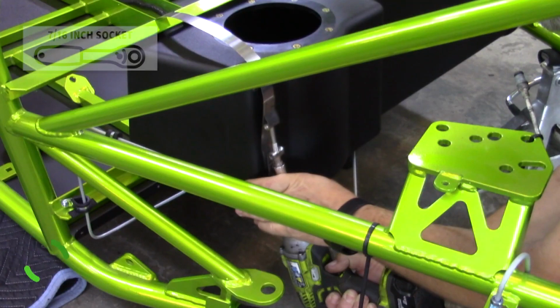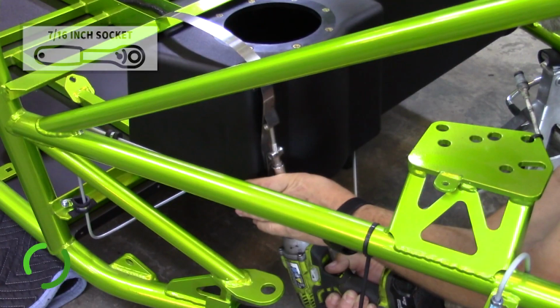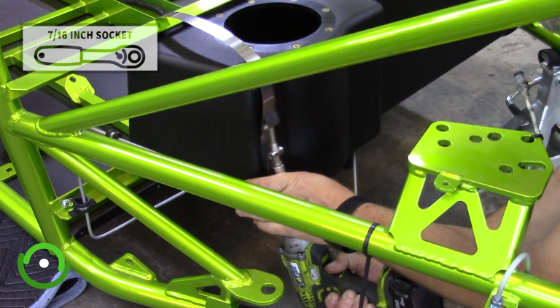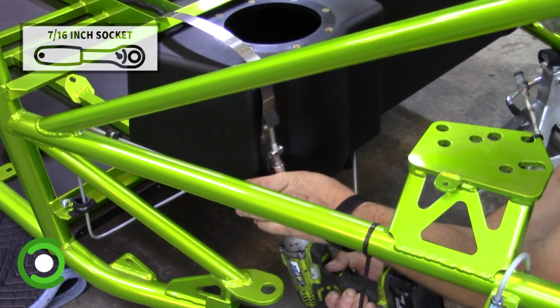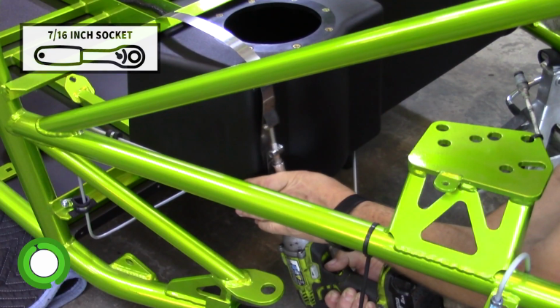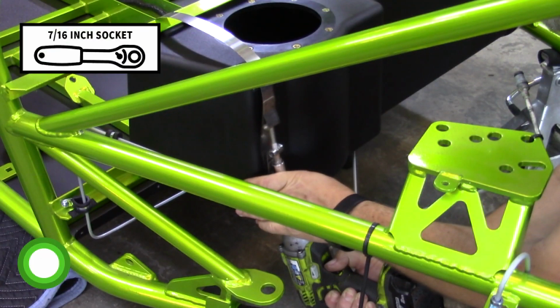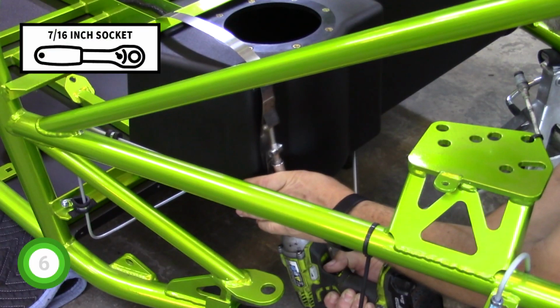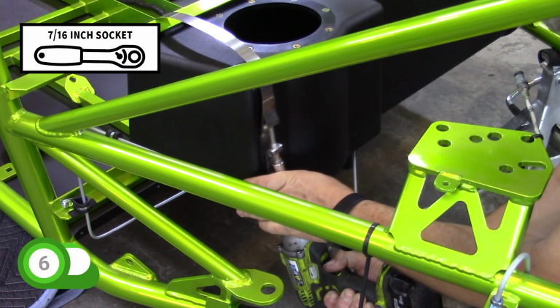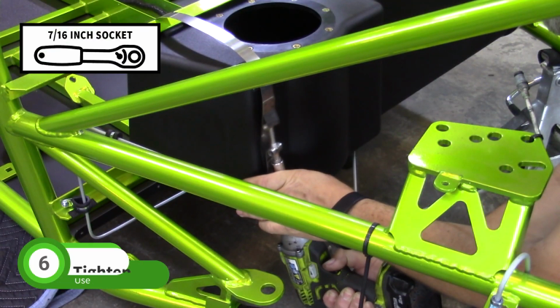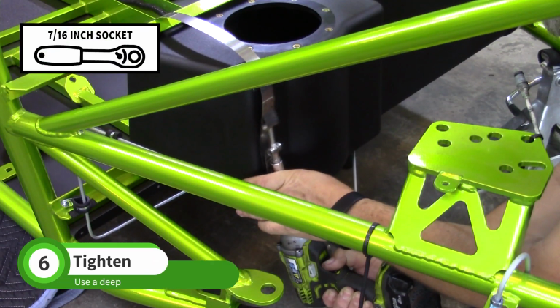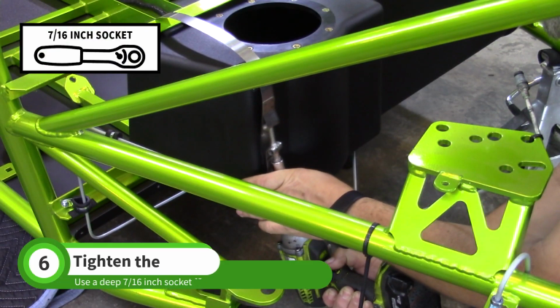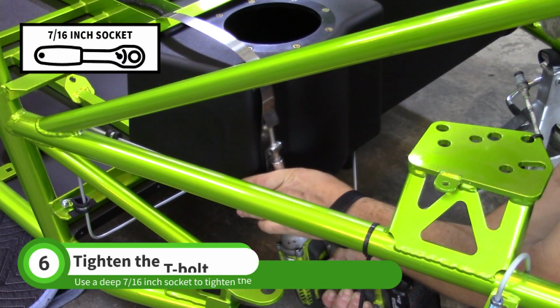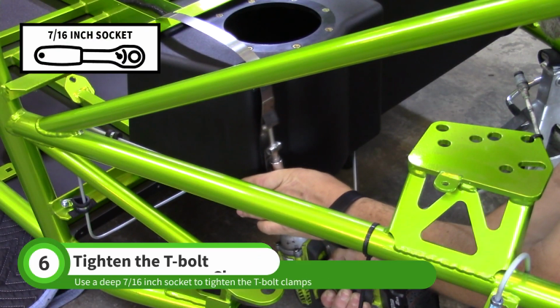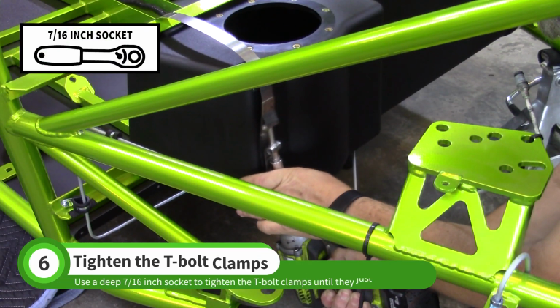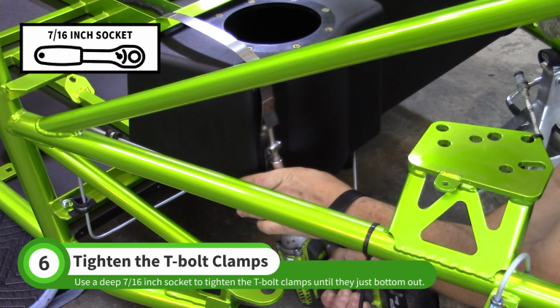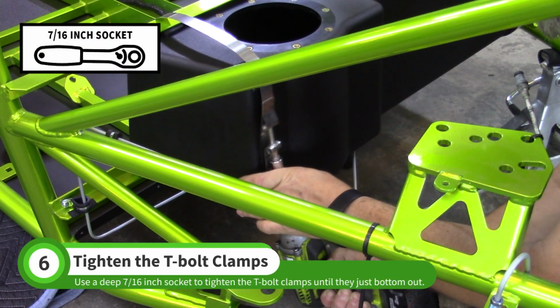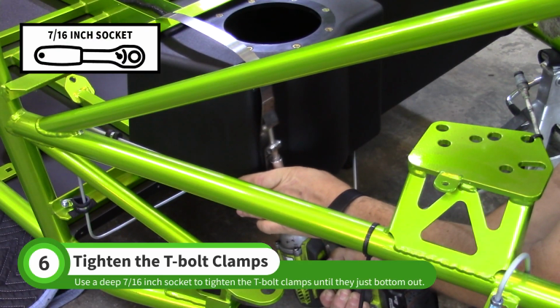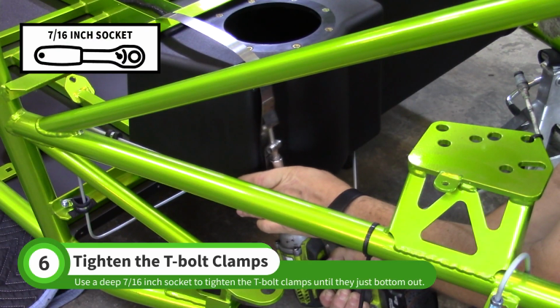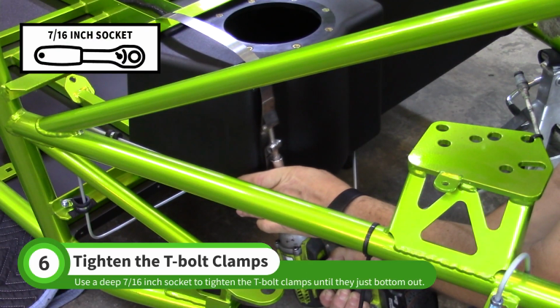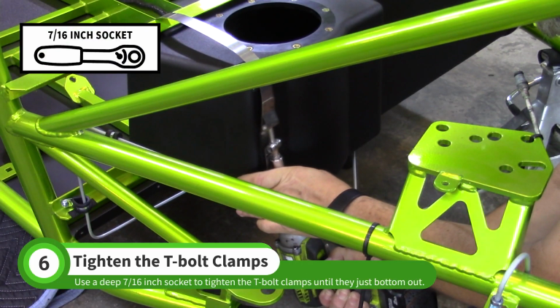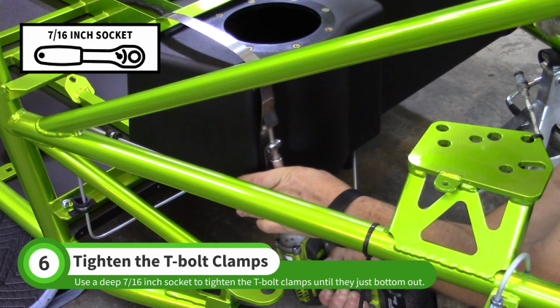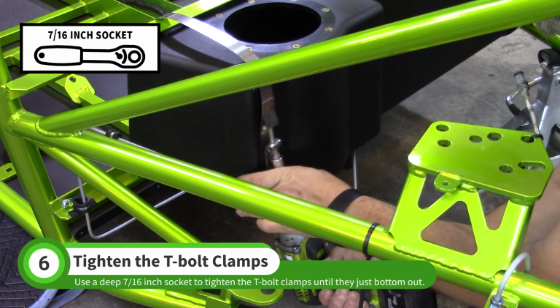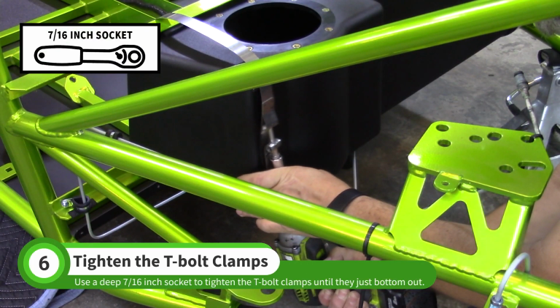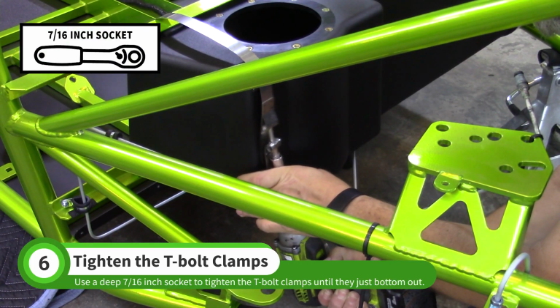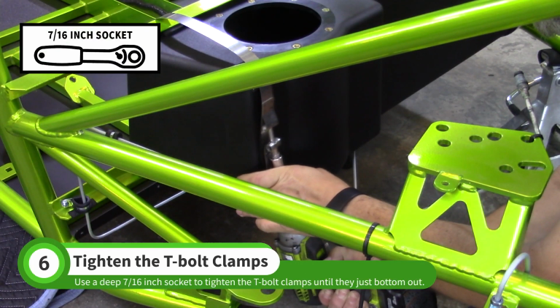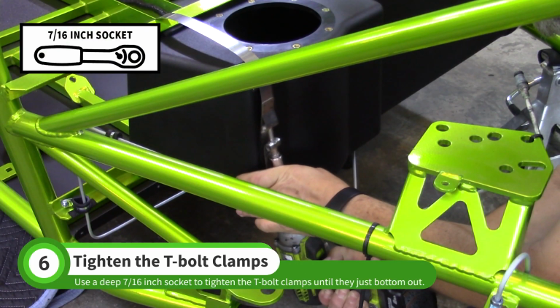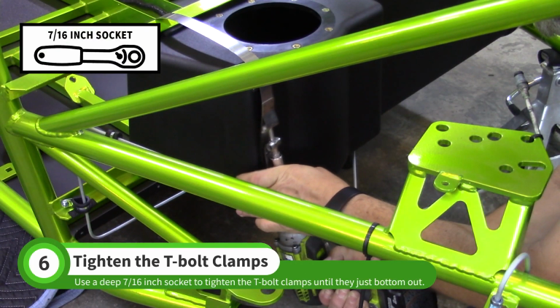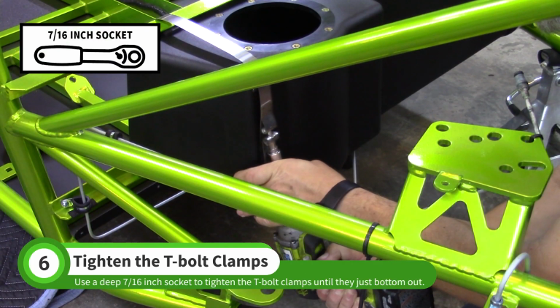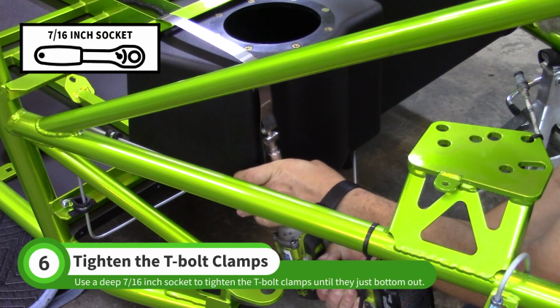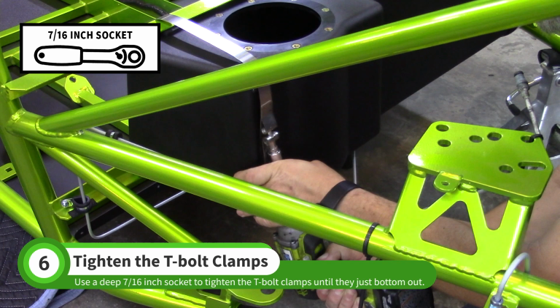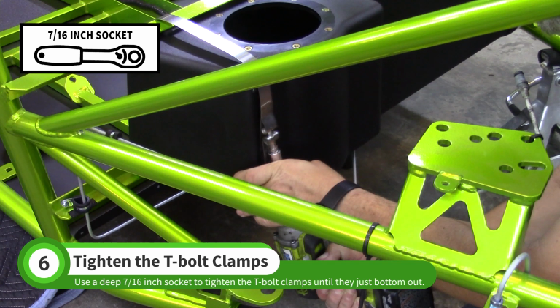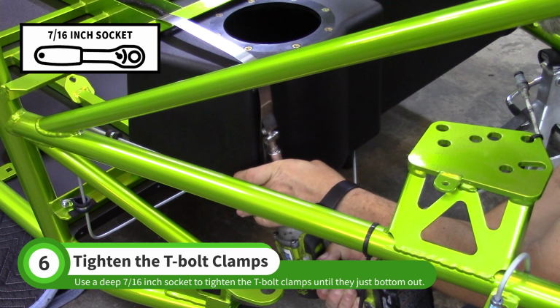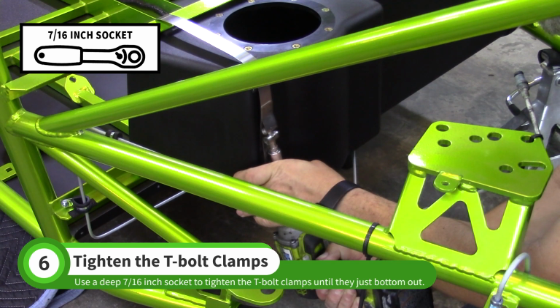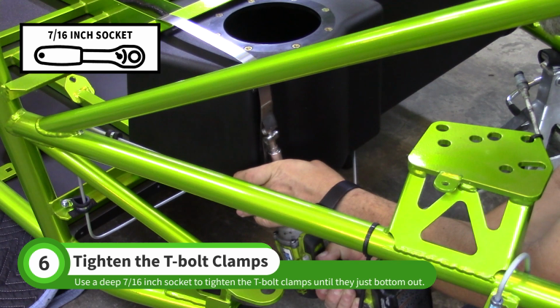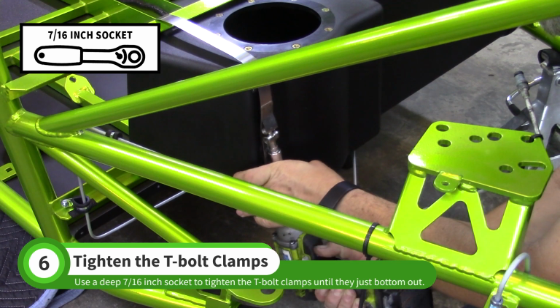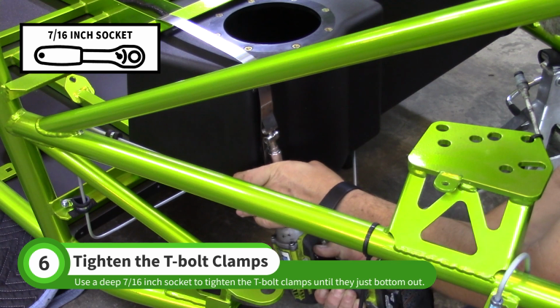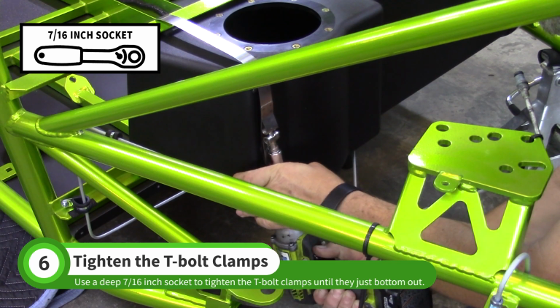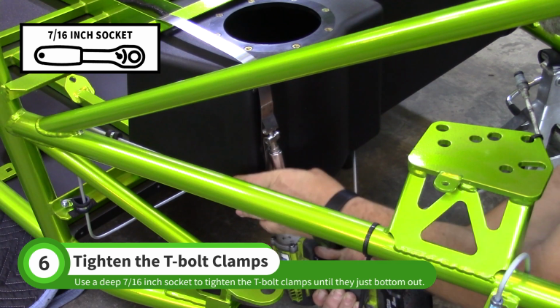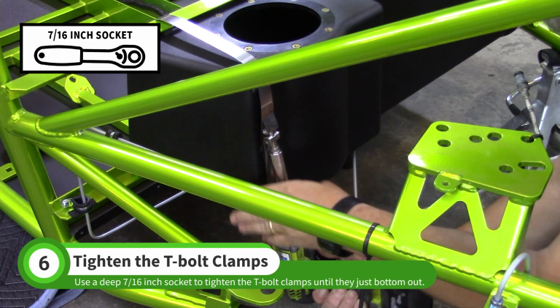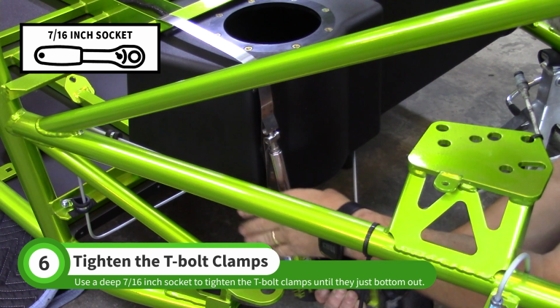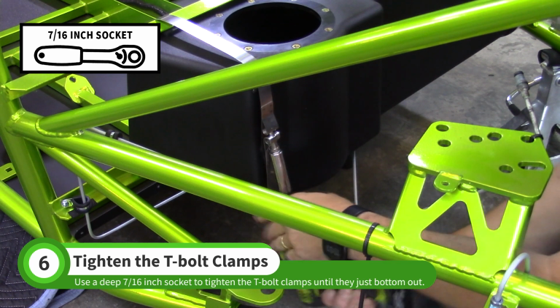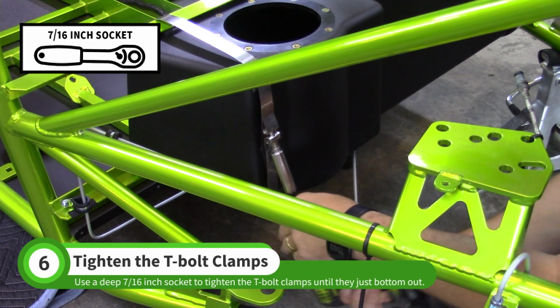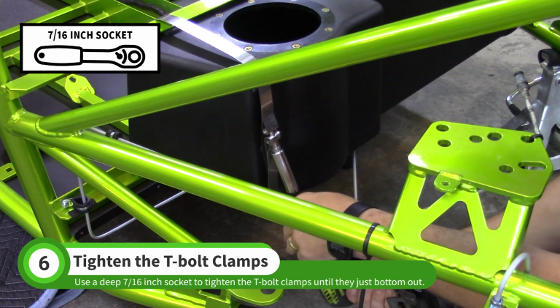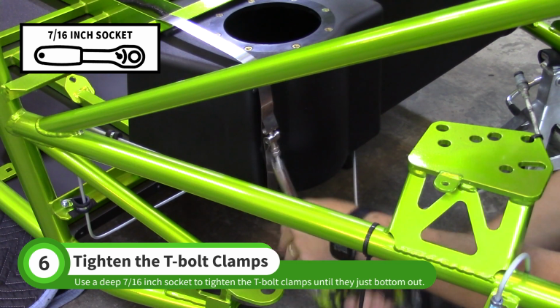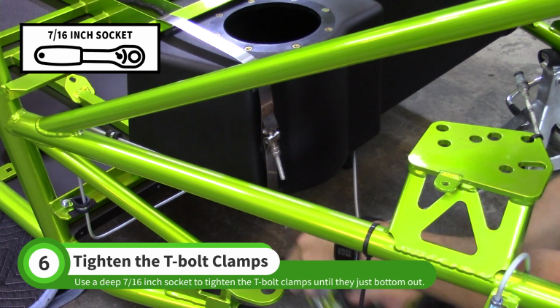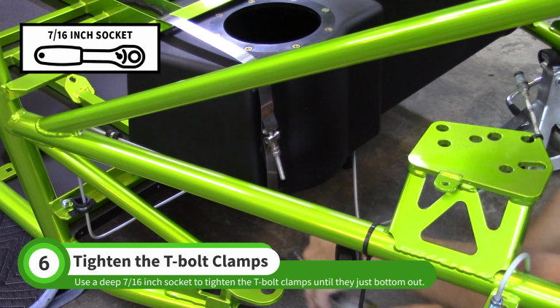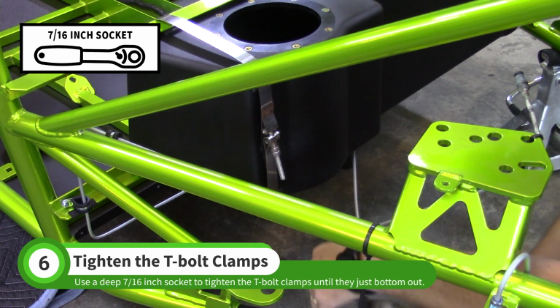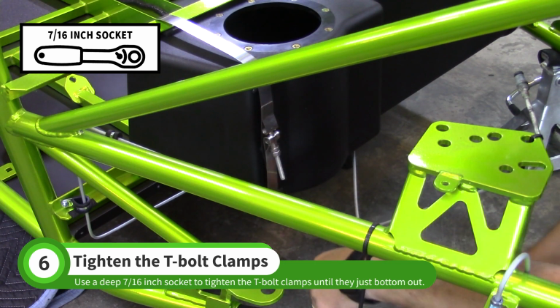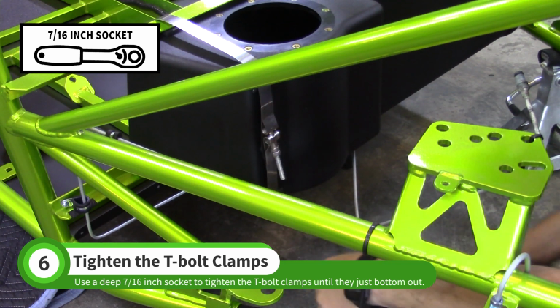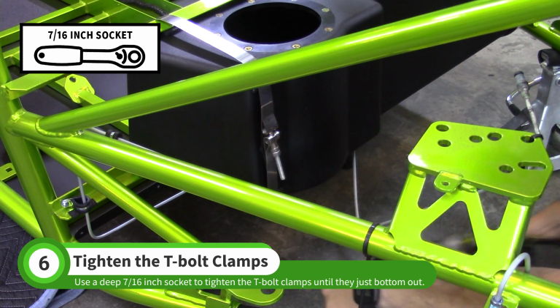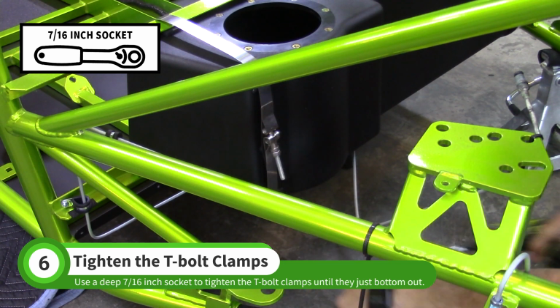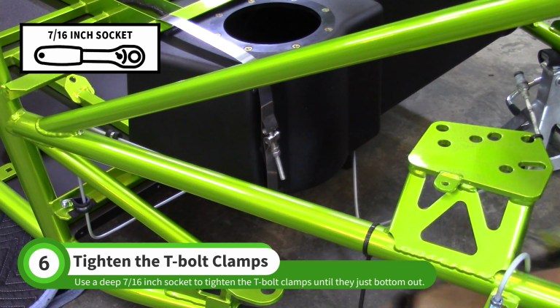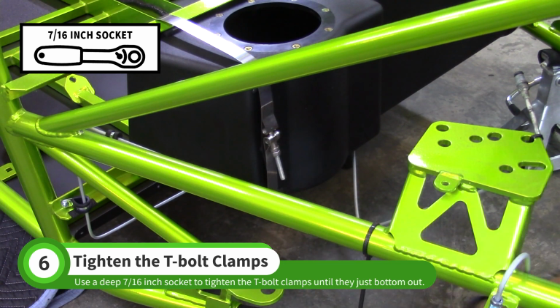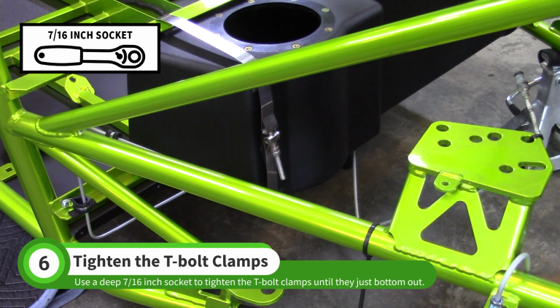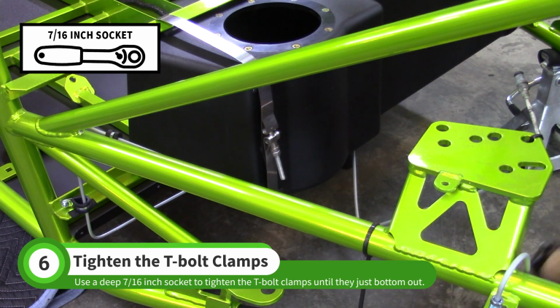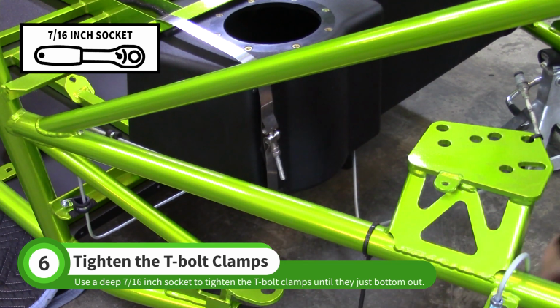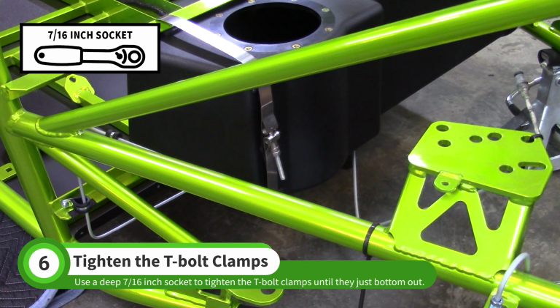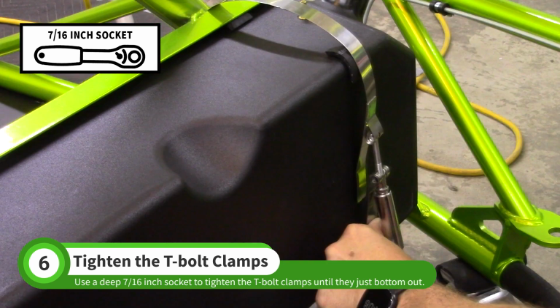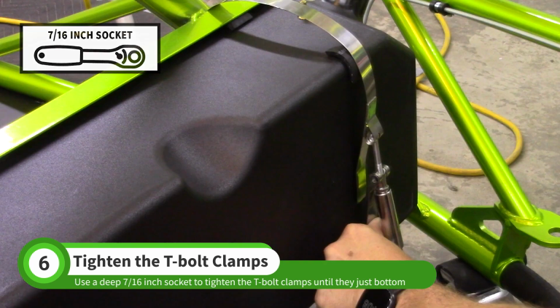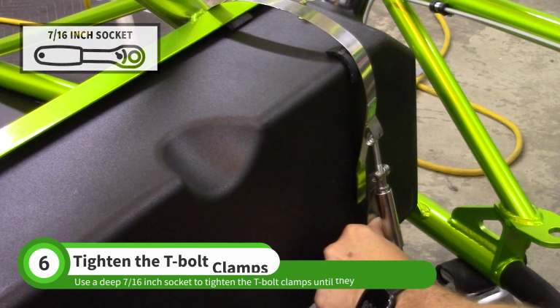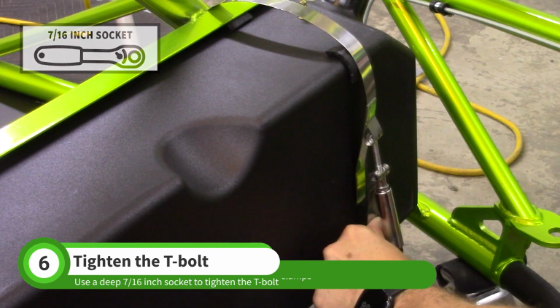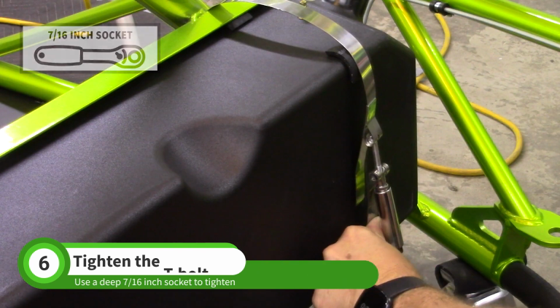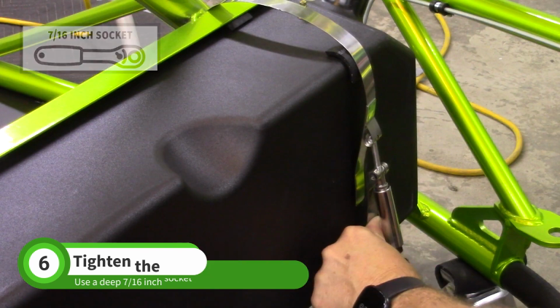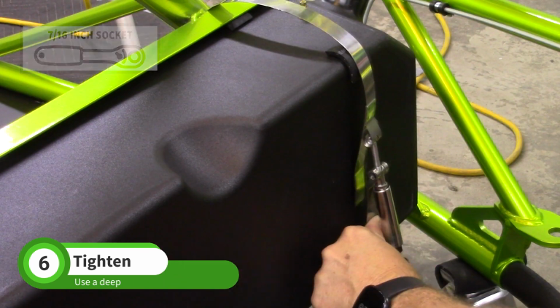Use a deep 7/16ths socket to tighten the clamps. Stop just as the clamp bottoms out against itself. Do not over-tighten them.